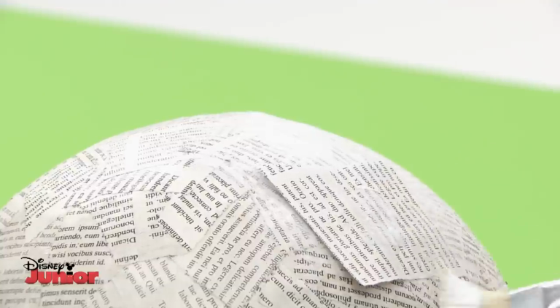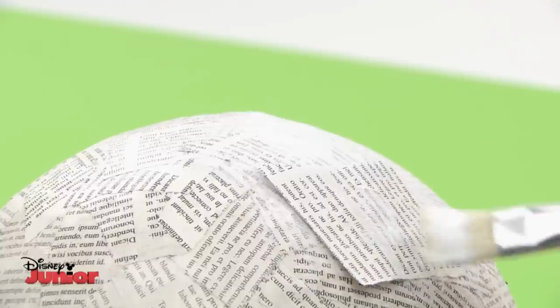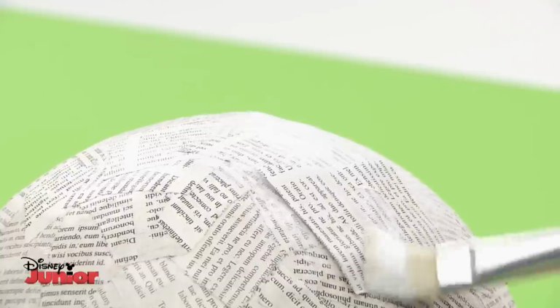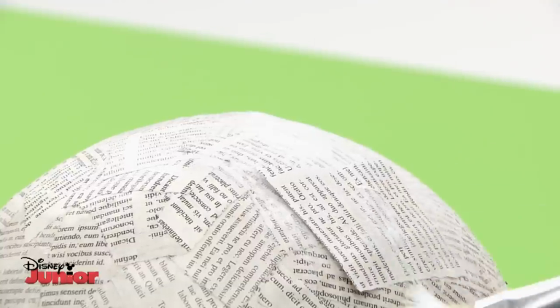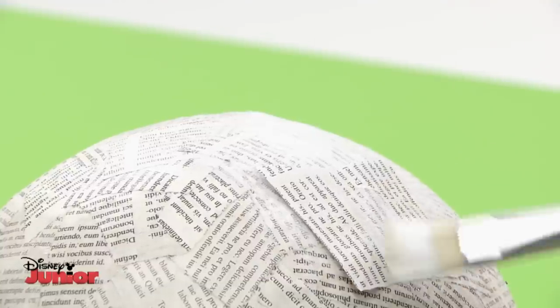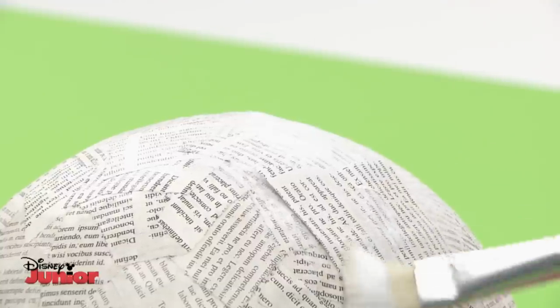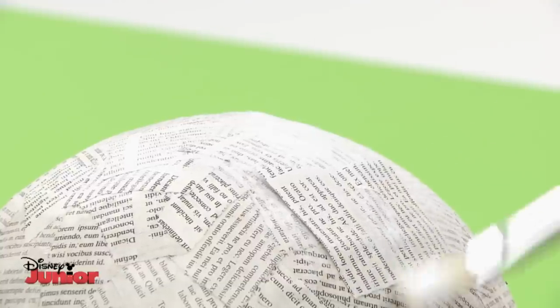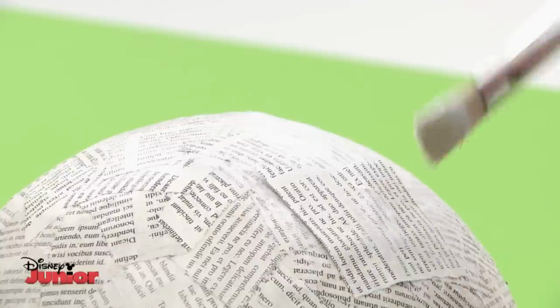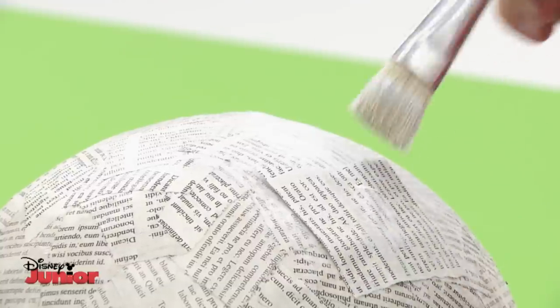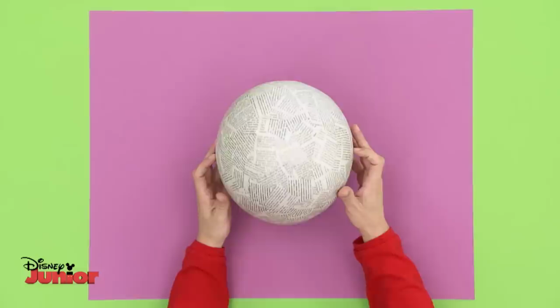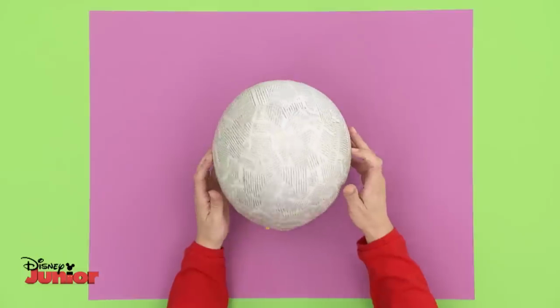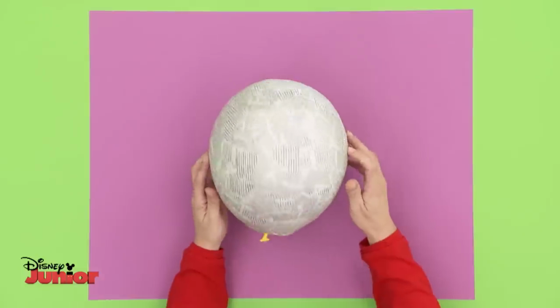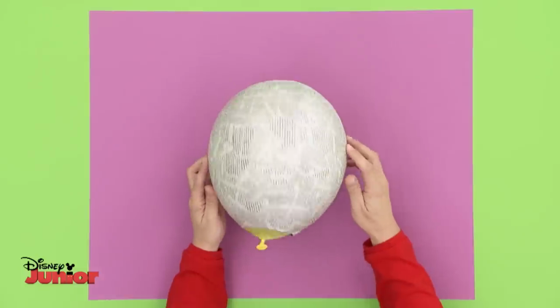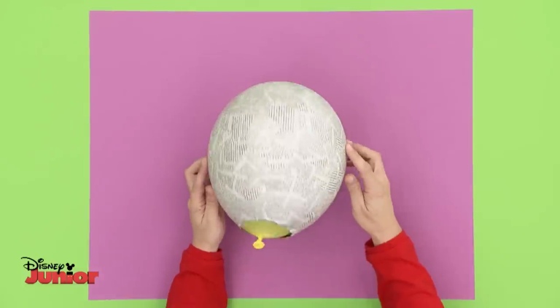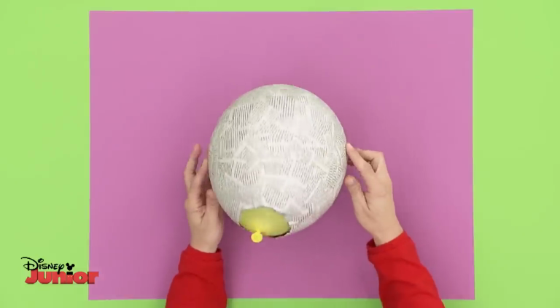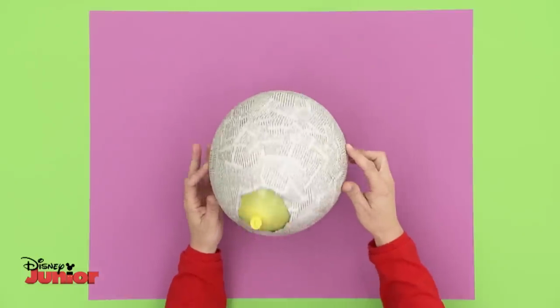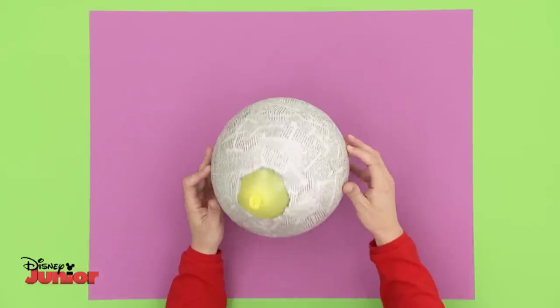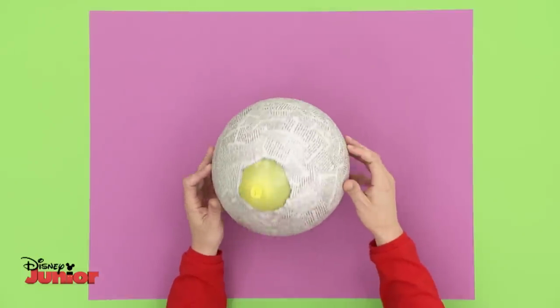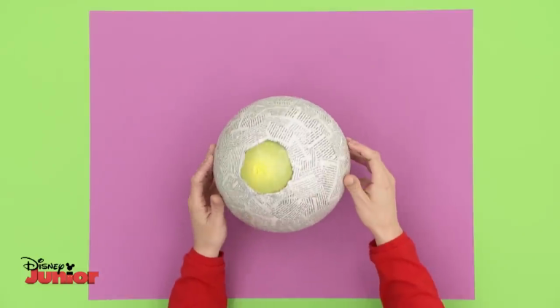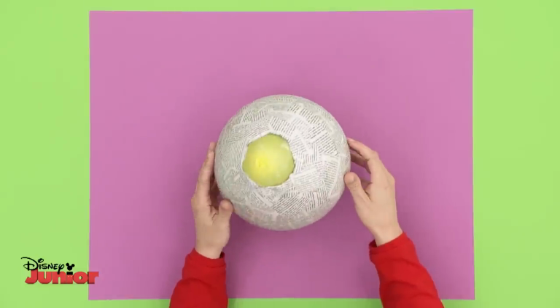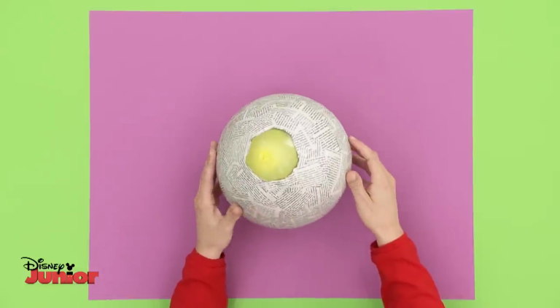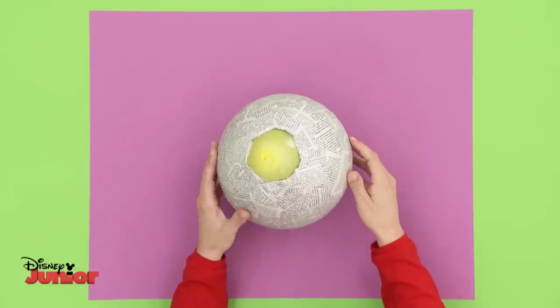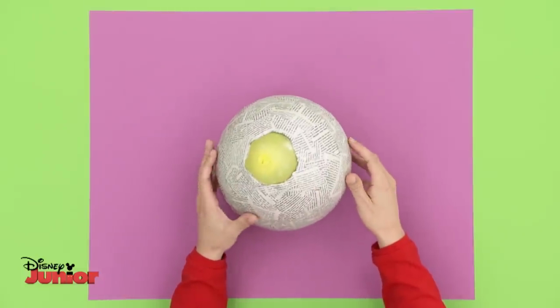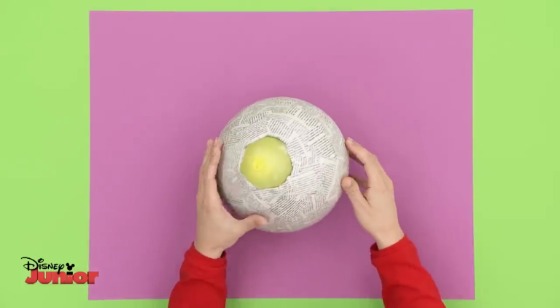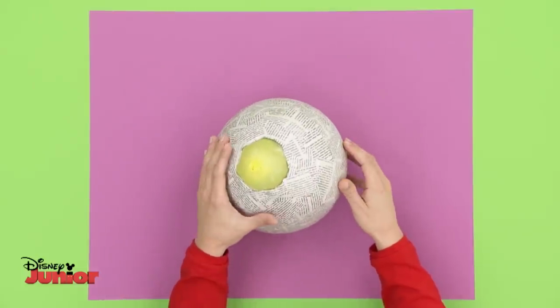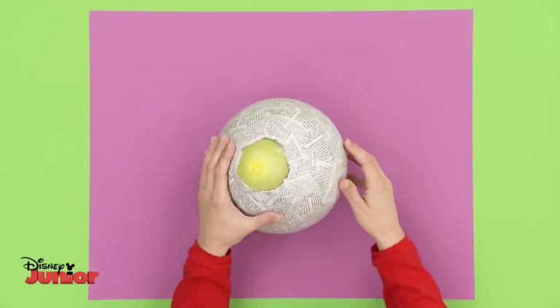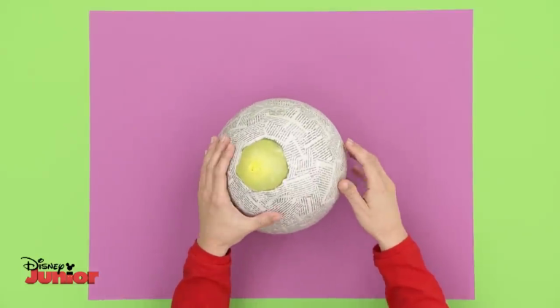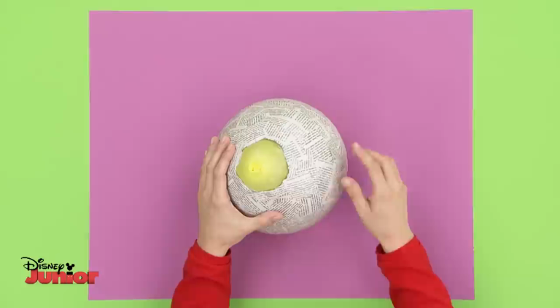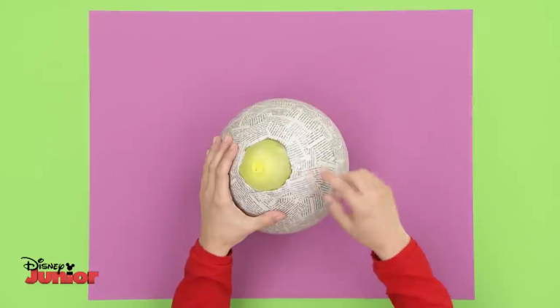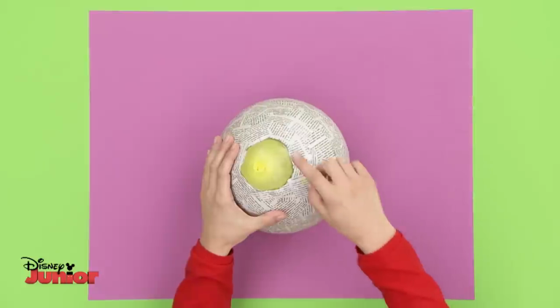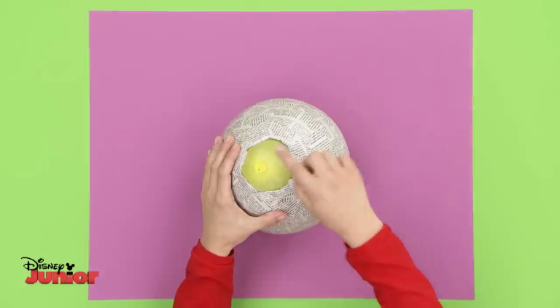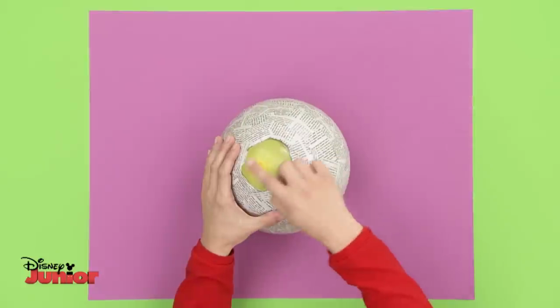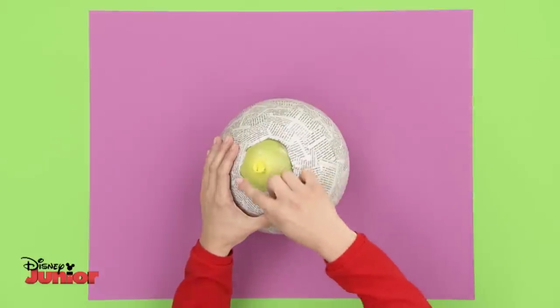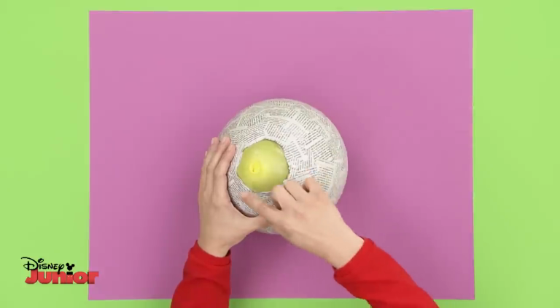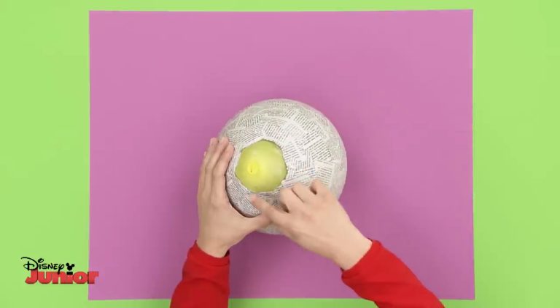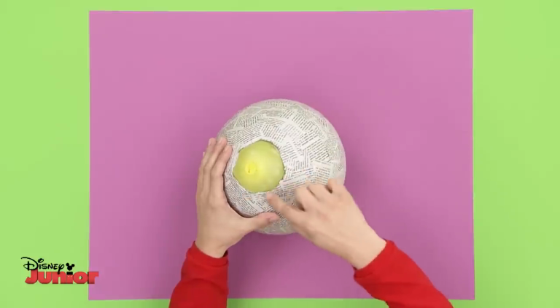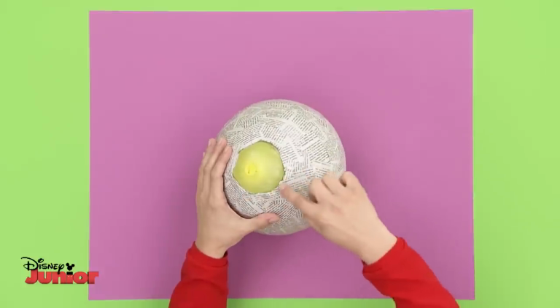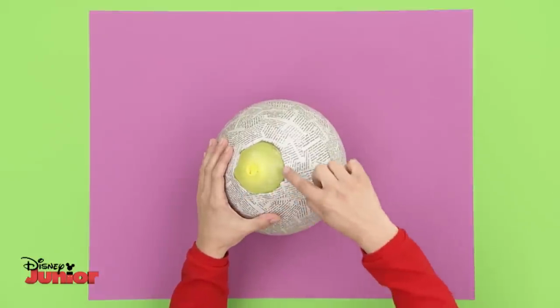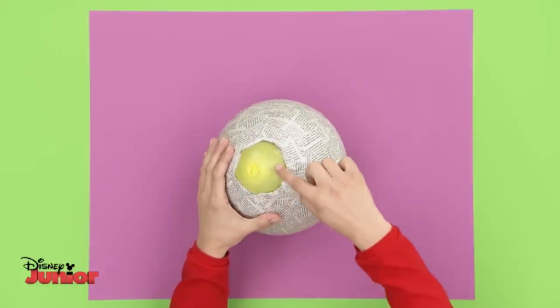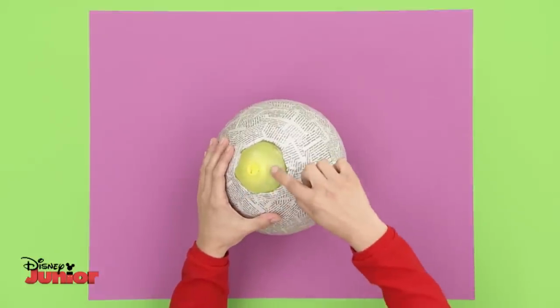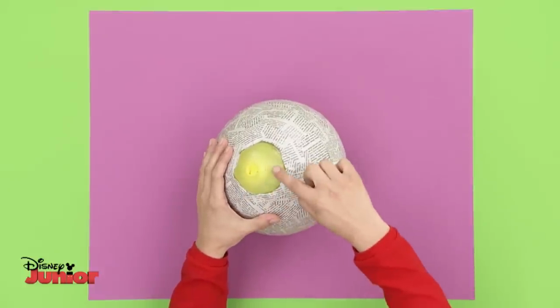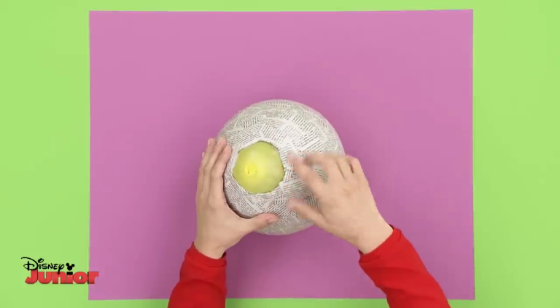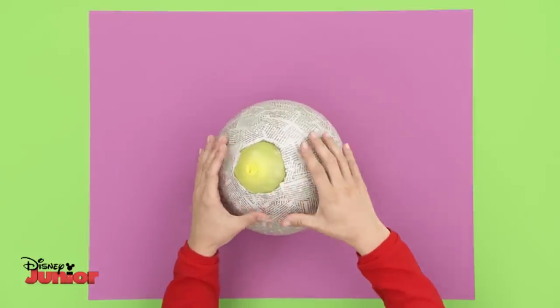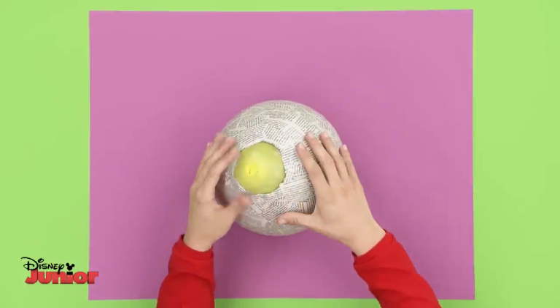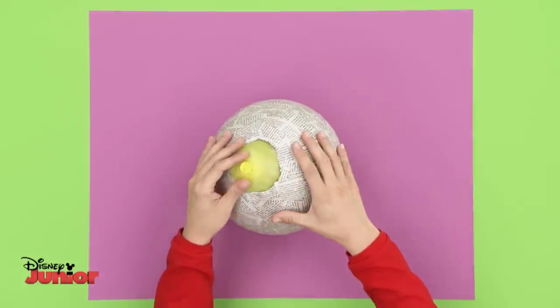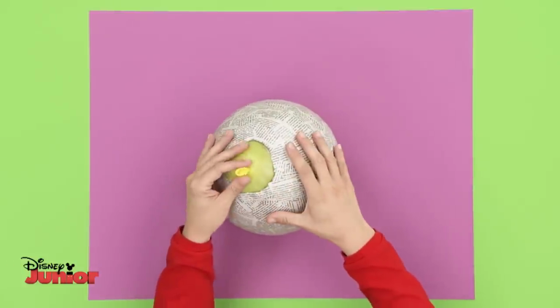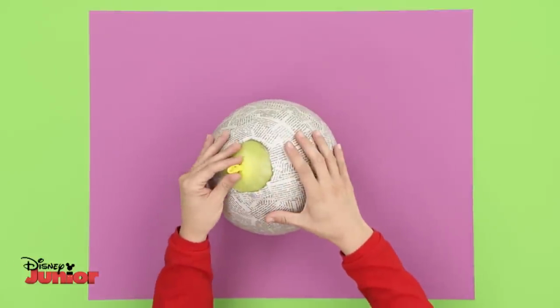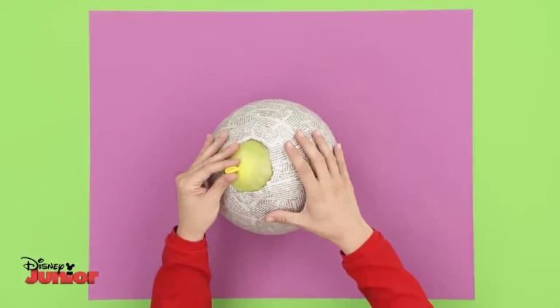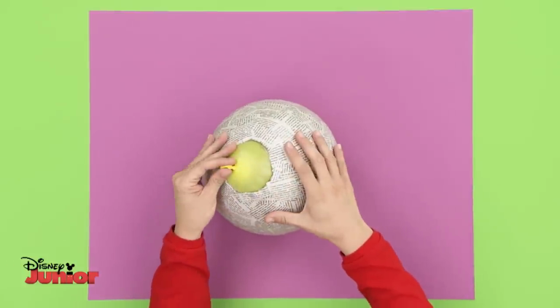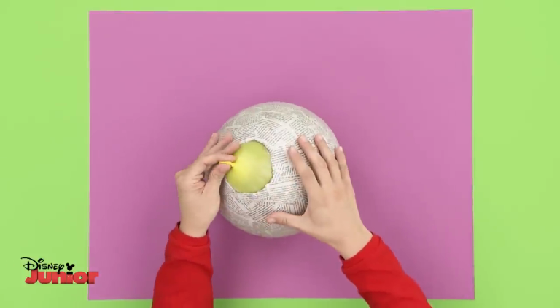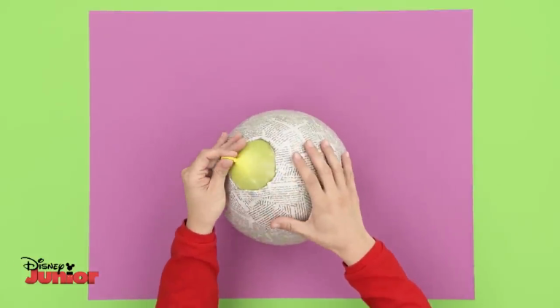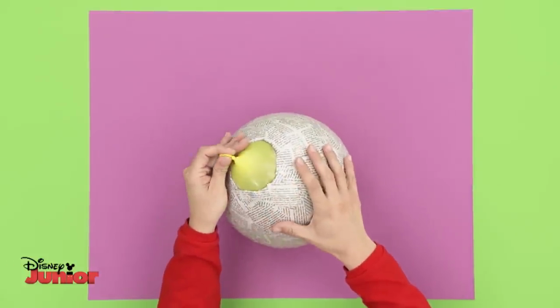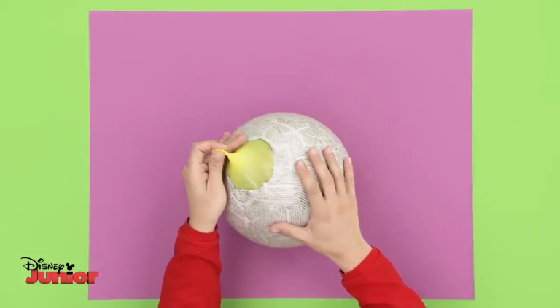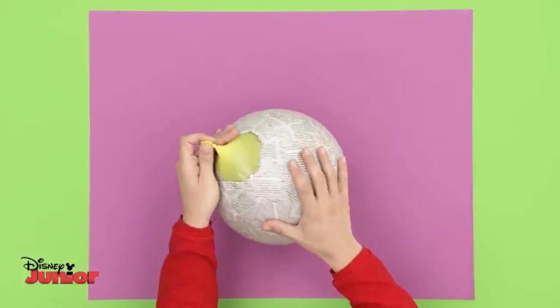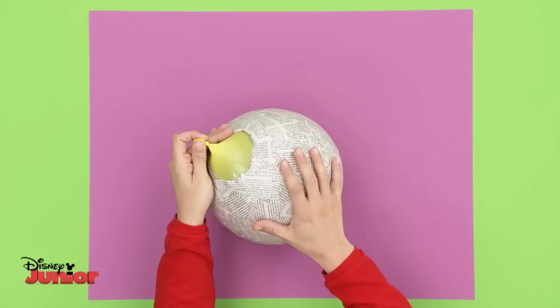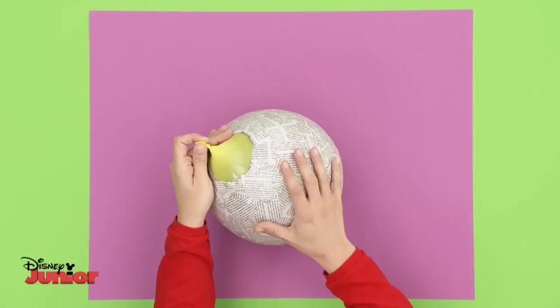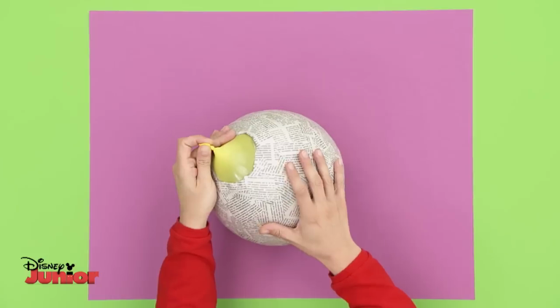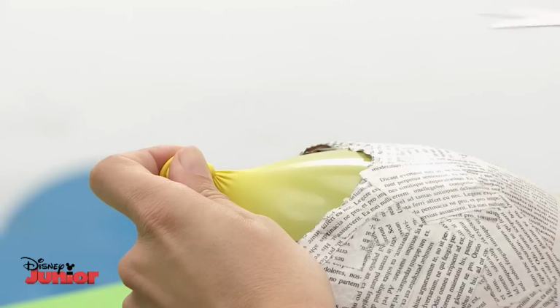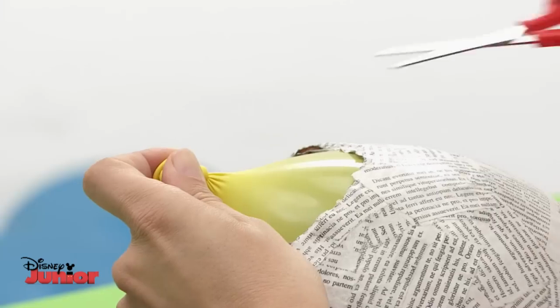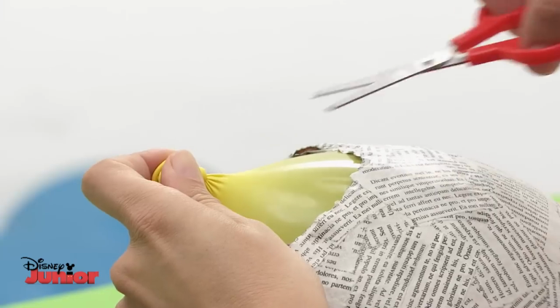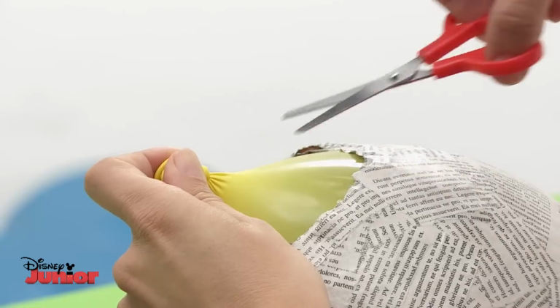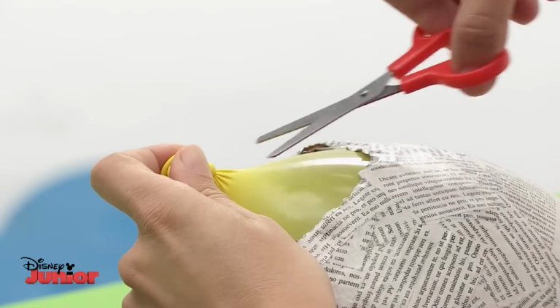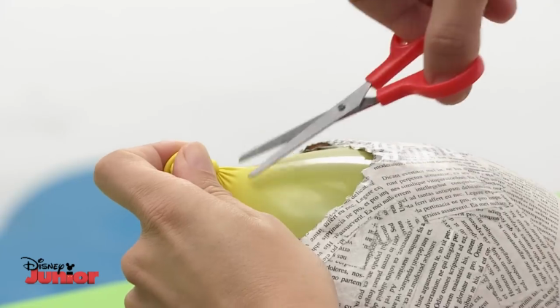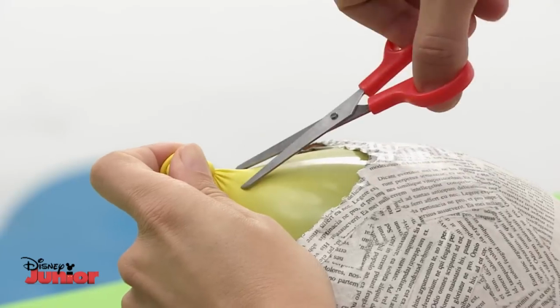Remember not to cover the balloon knot, as once the paper and glue mixture has dried, you can pull out the balloon through the hole.